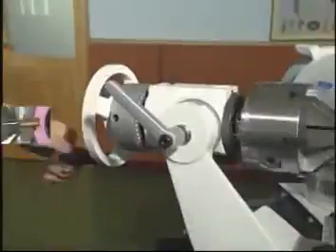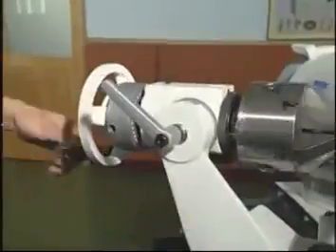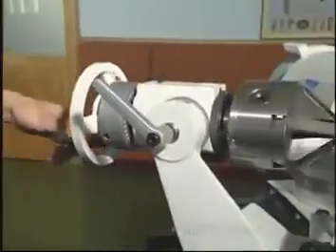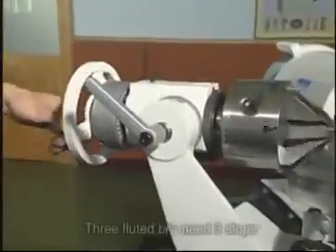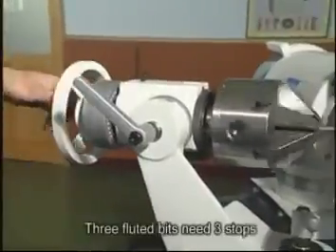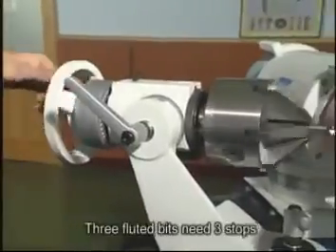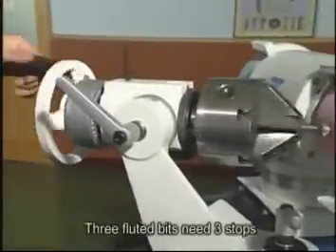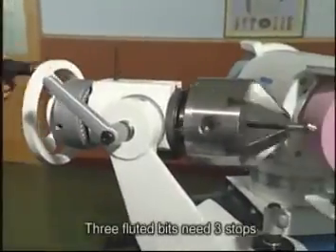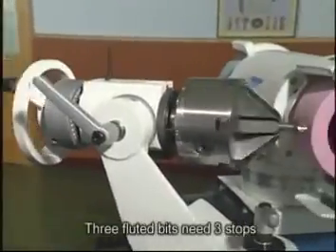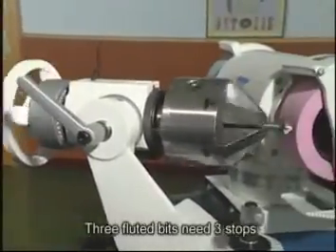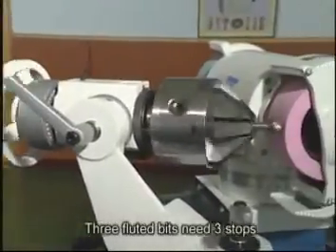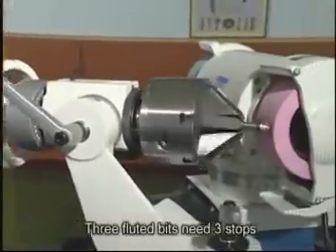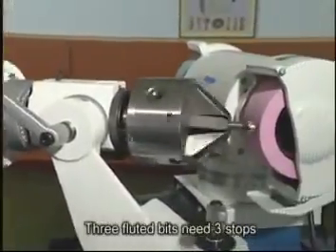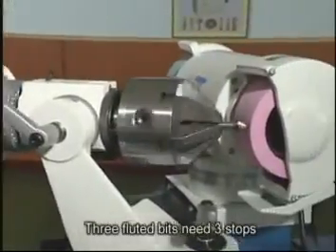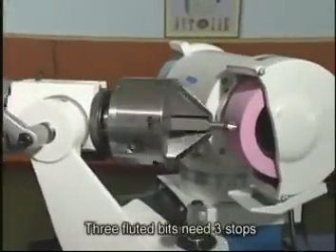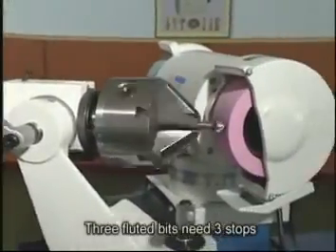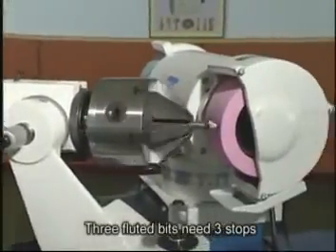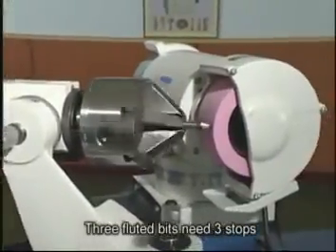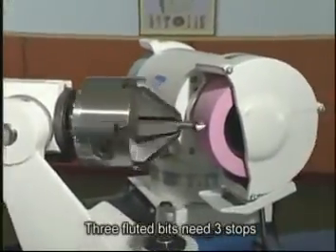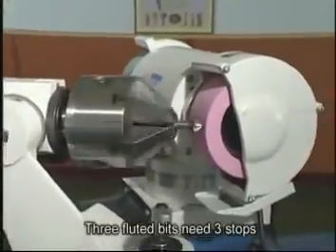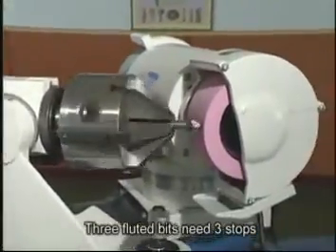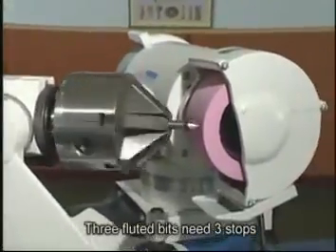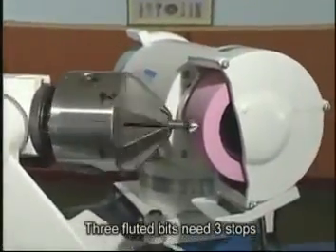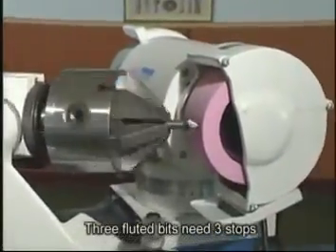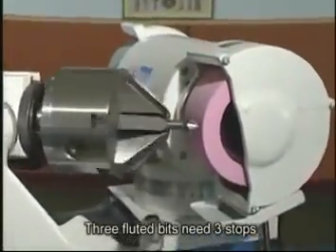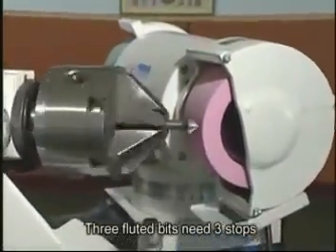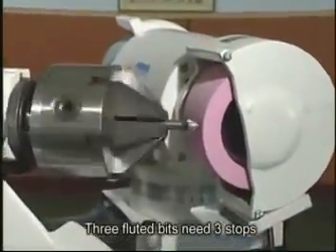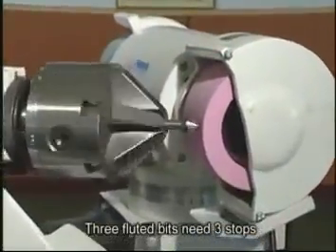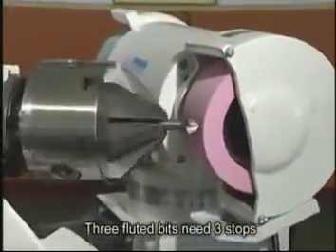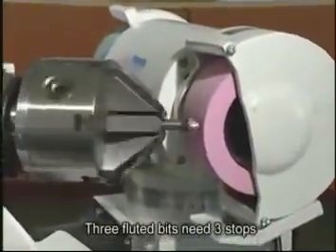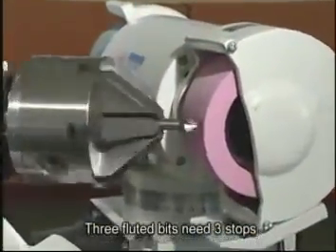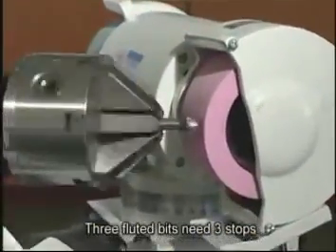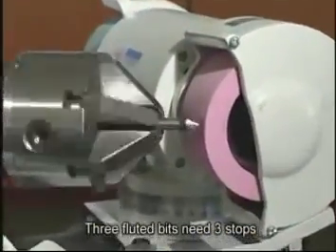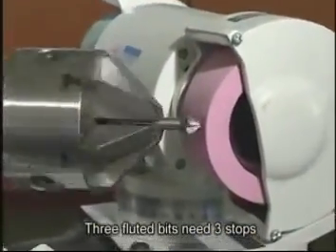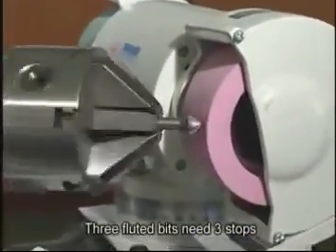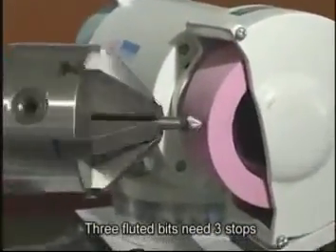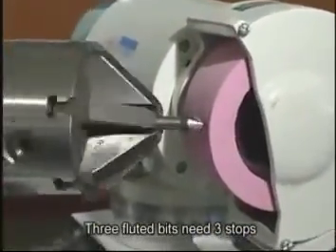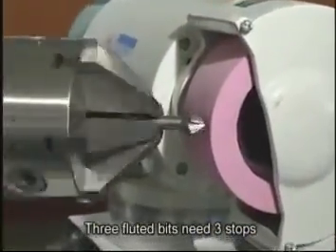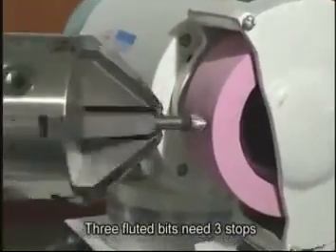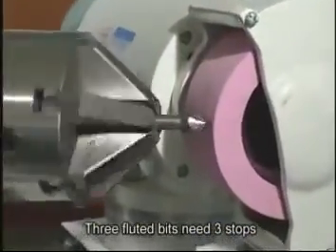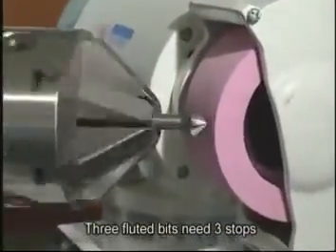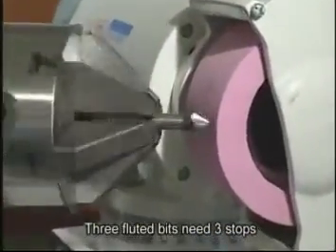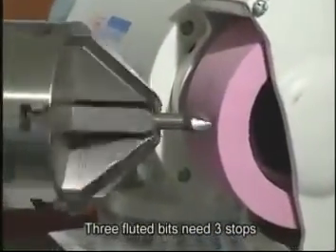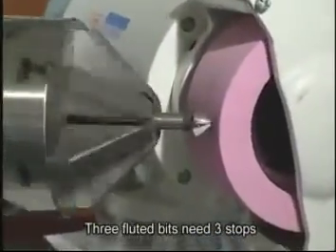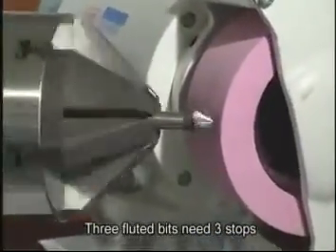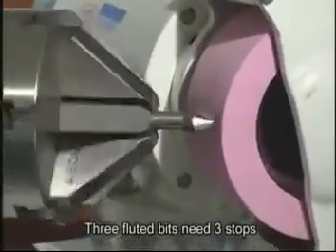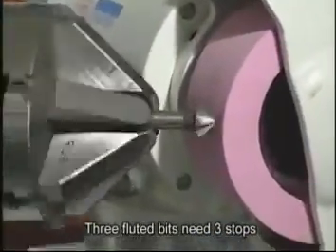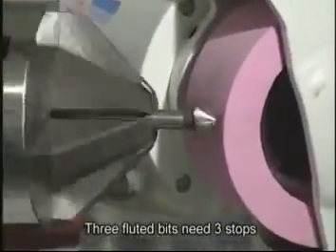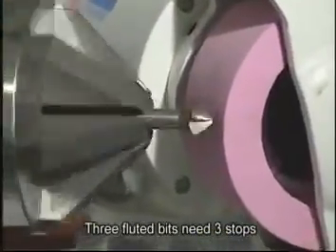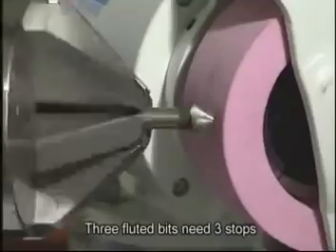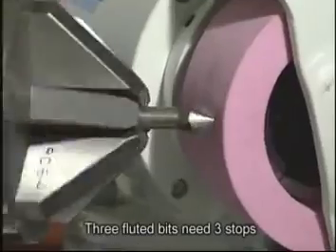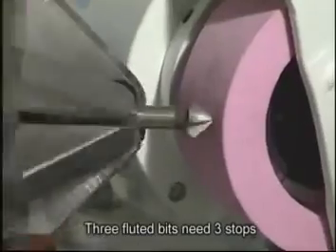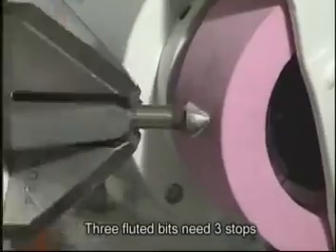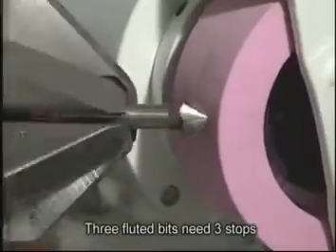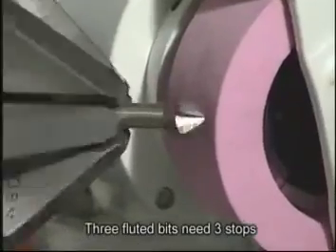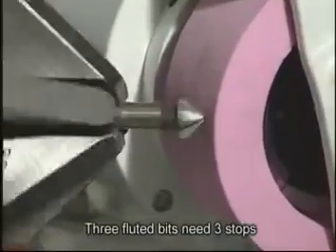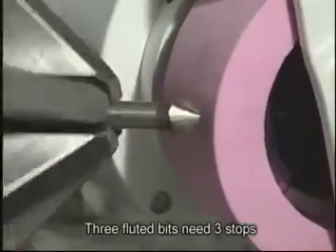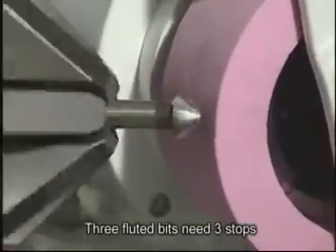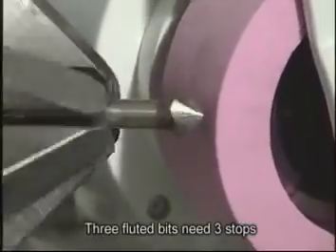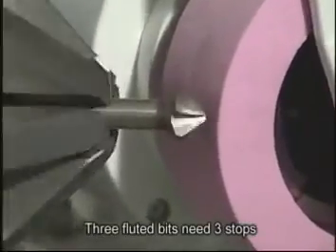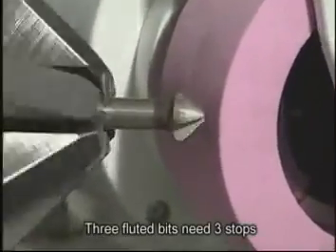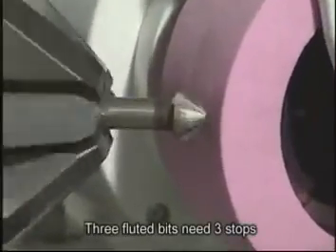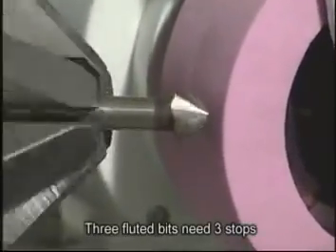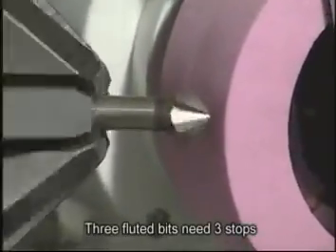Here we are sharpening three fluted countersink bits, which requires three center cam stops.